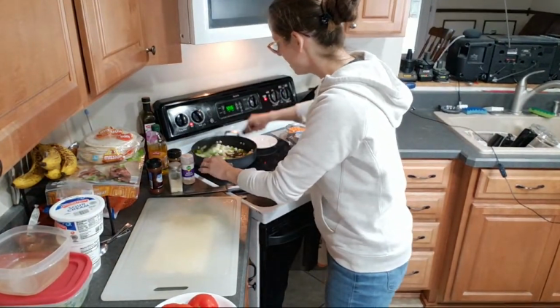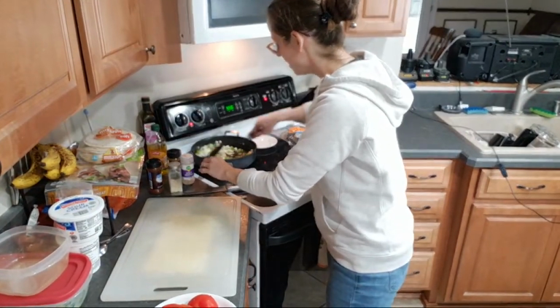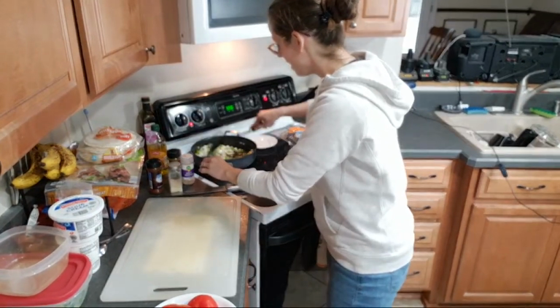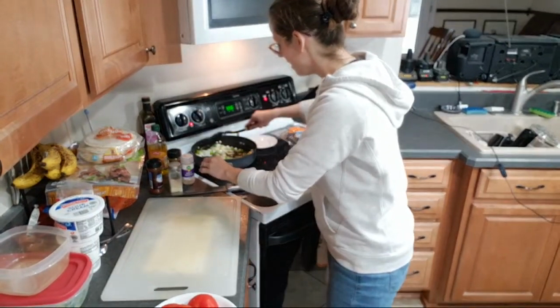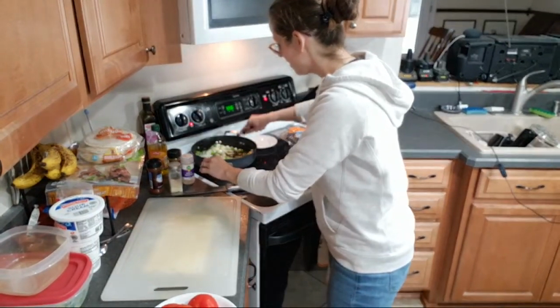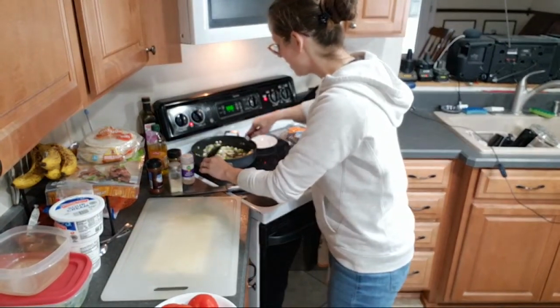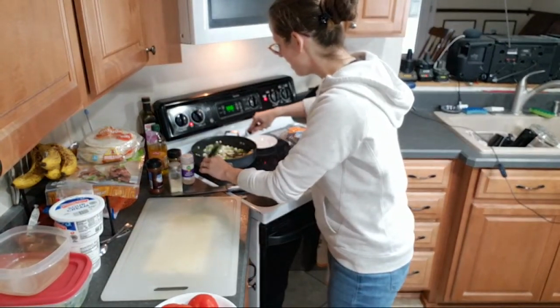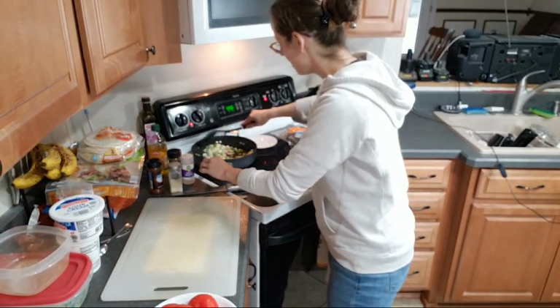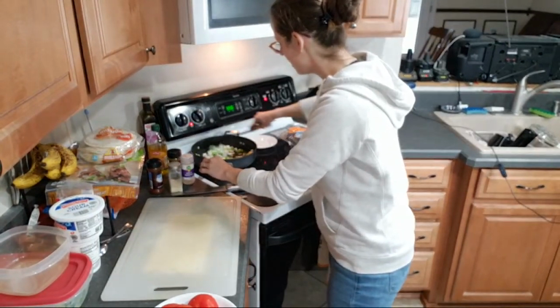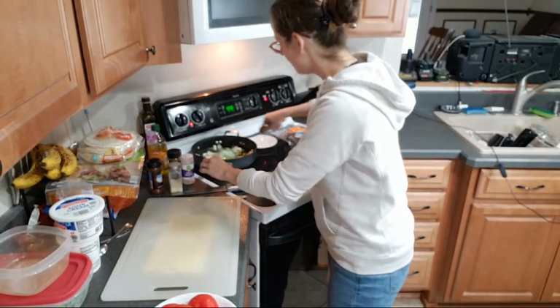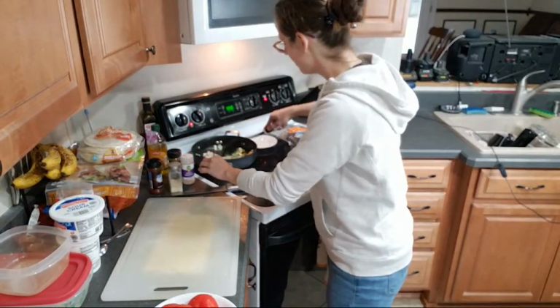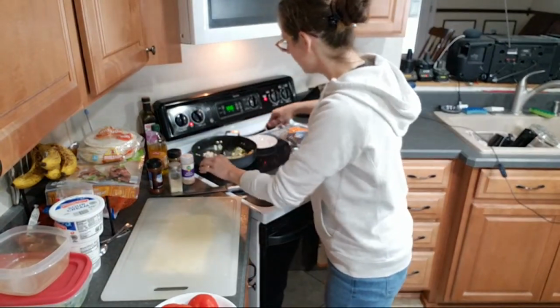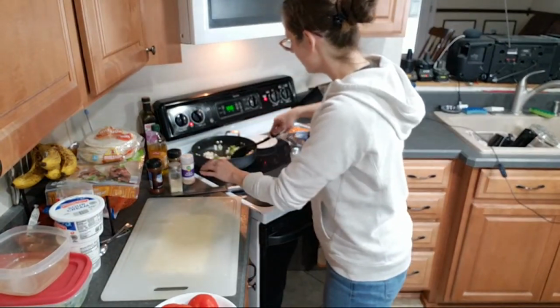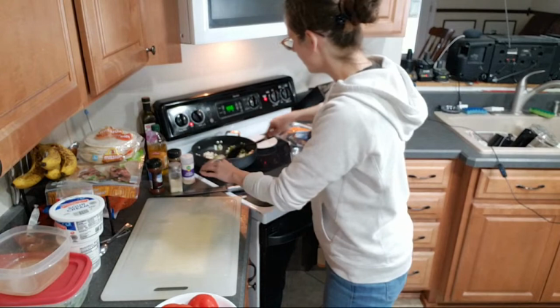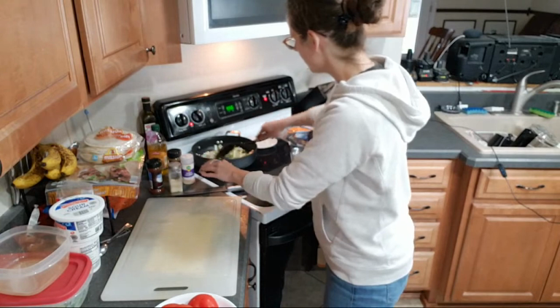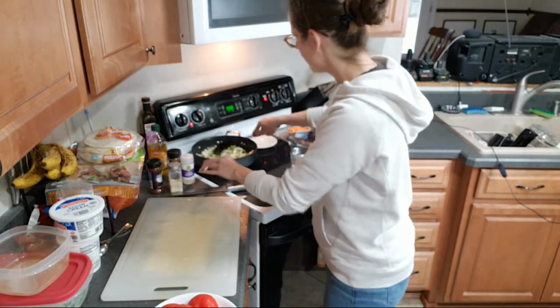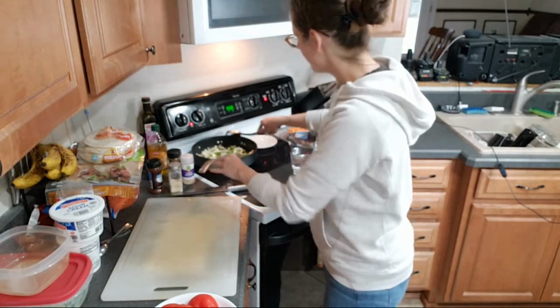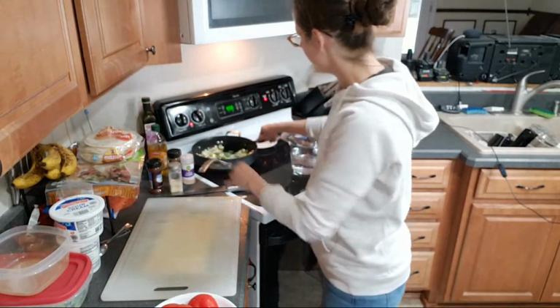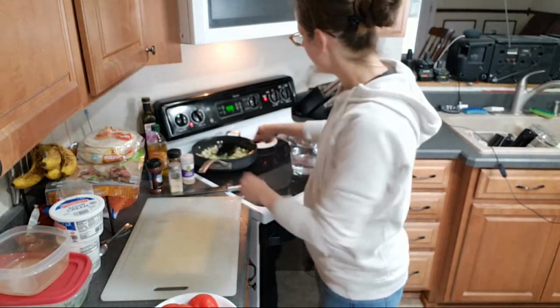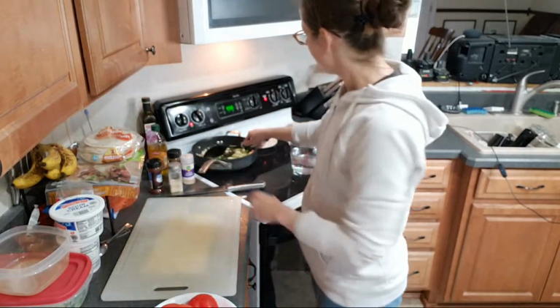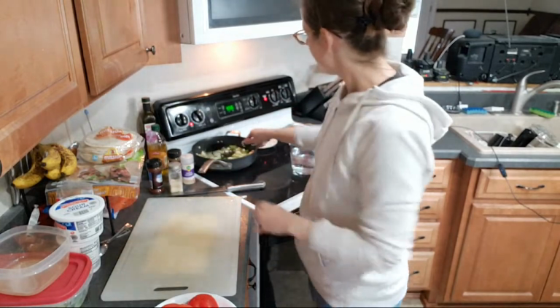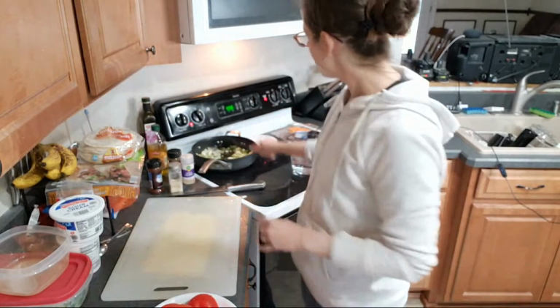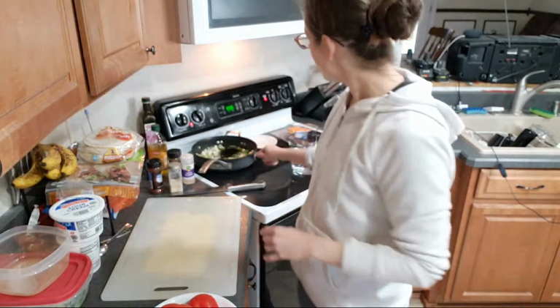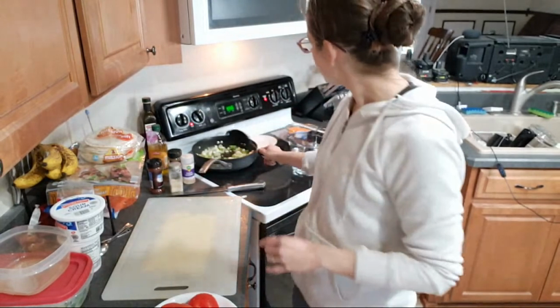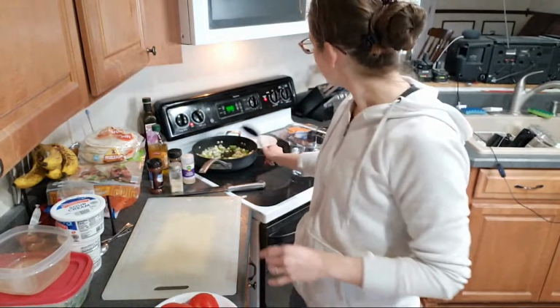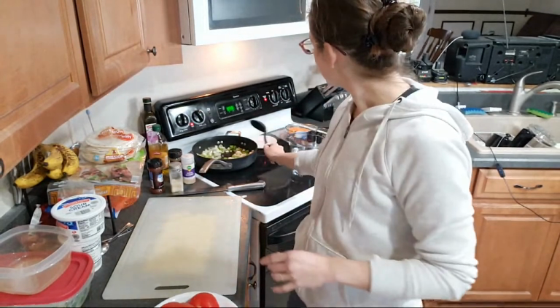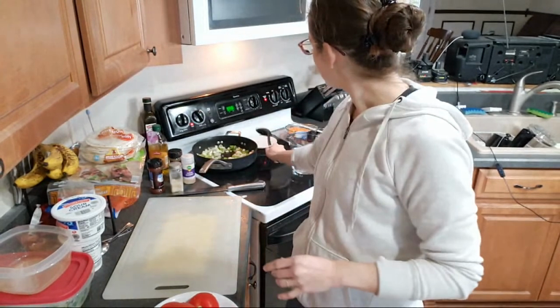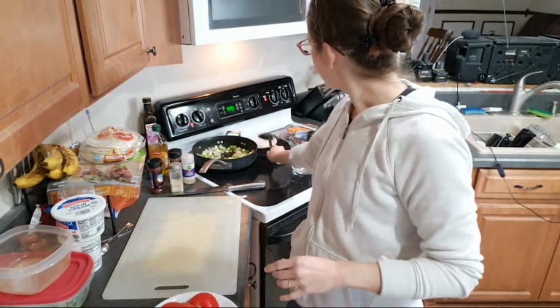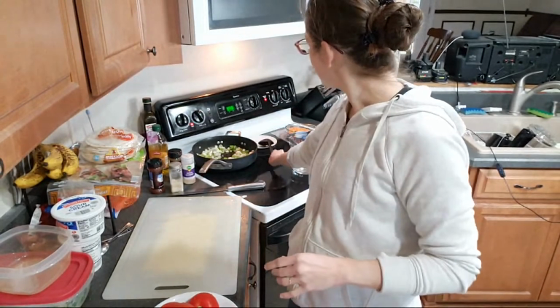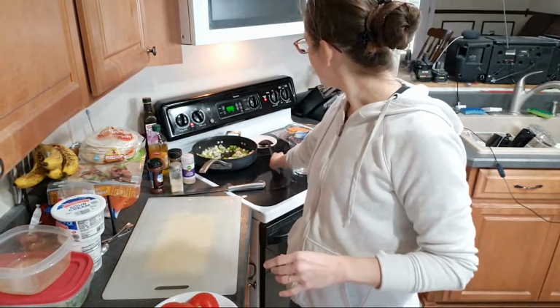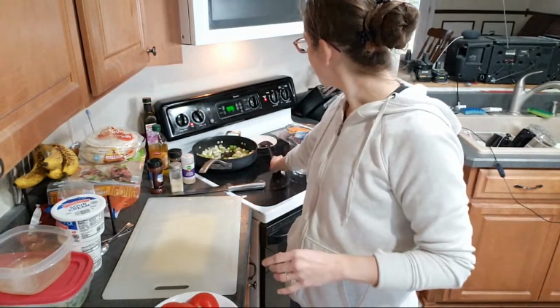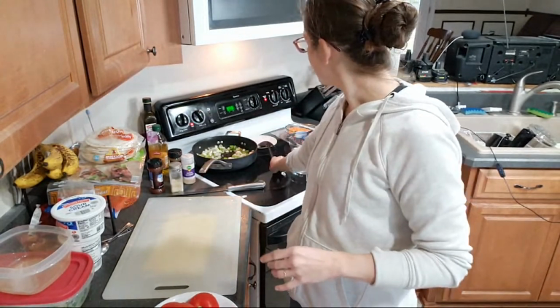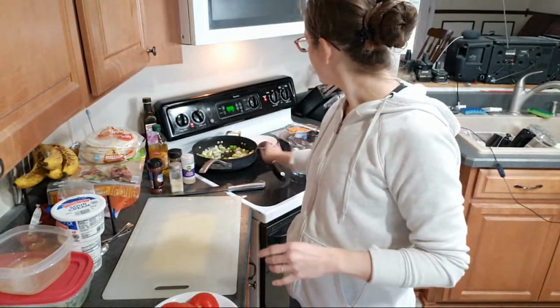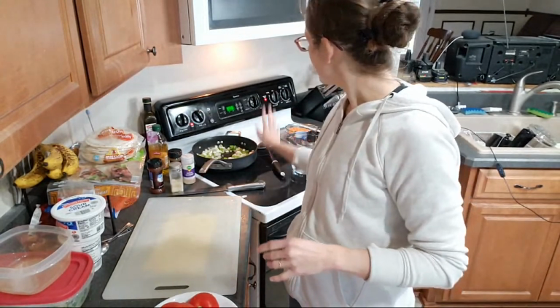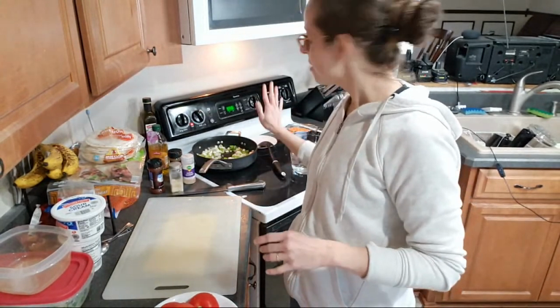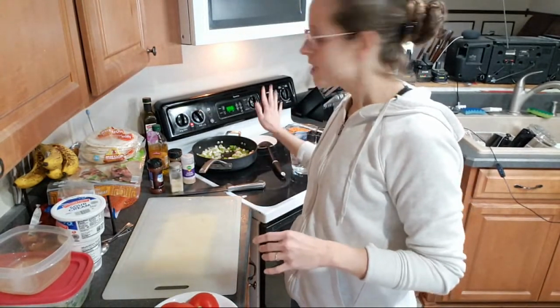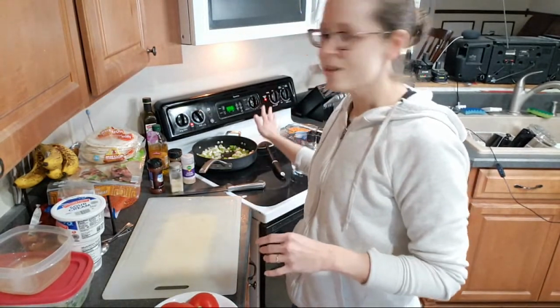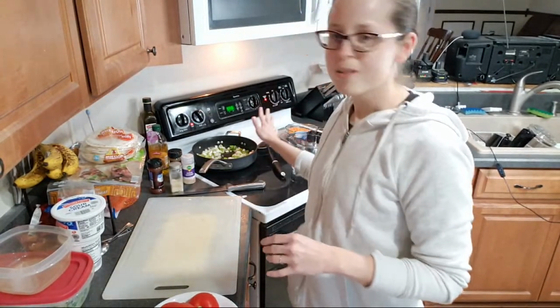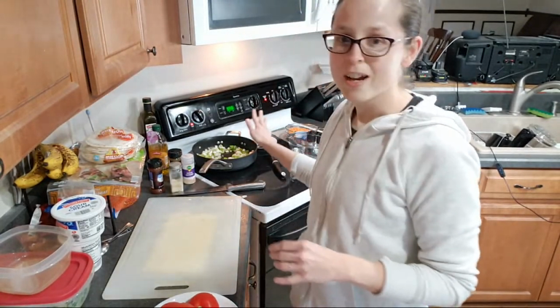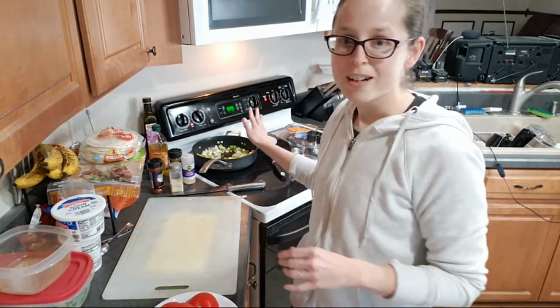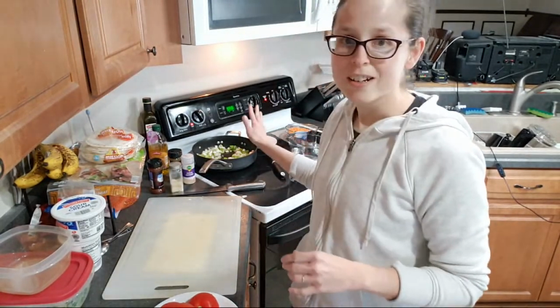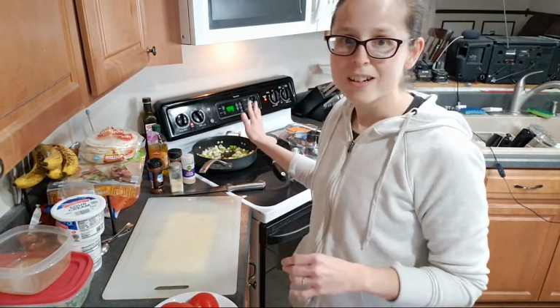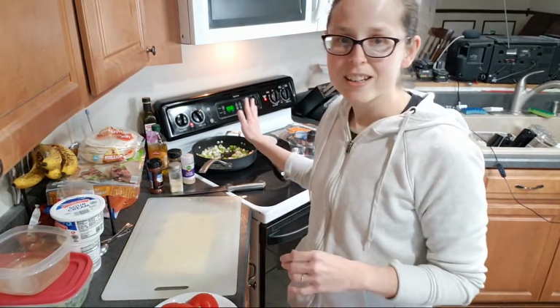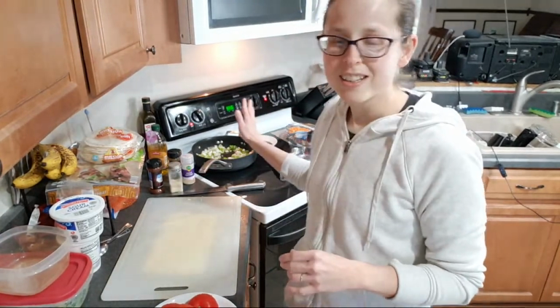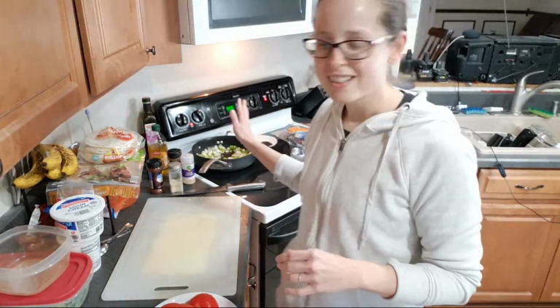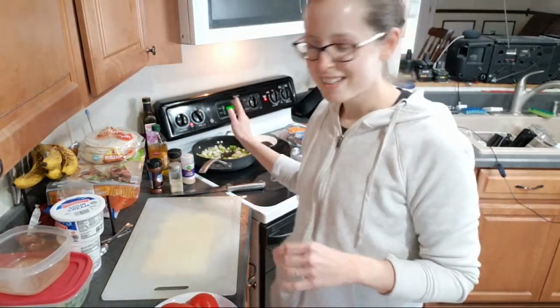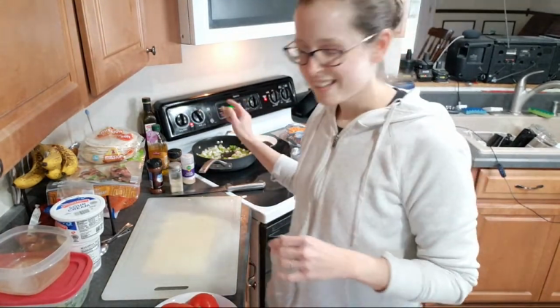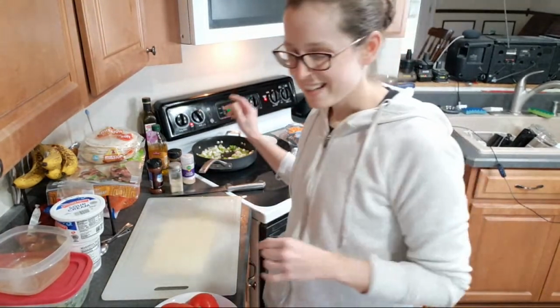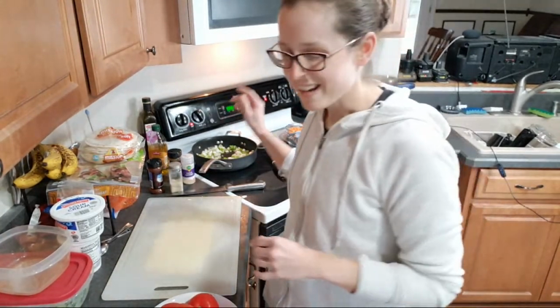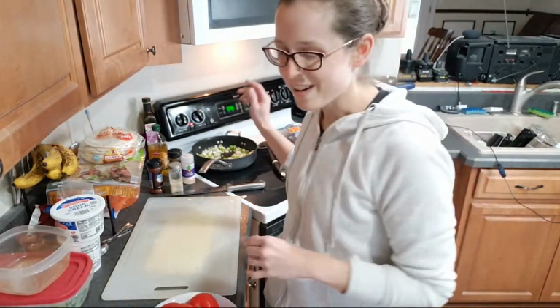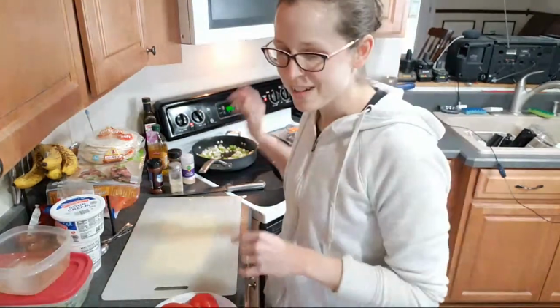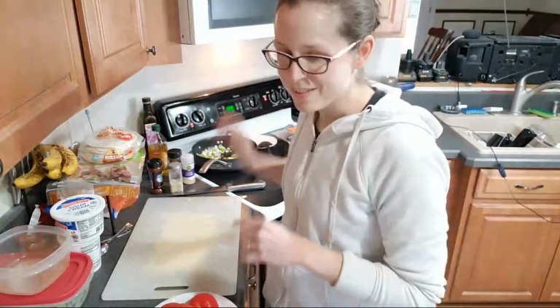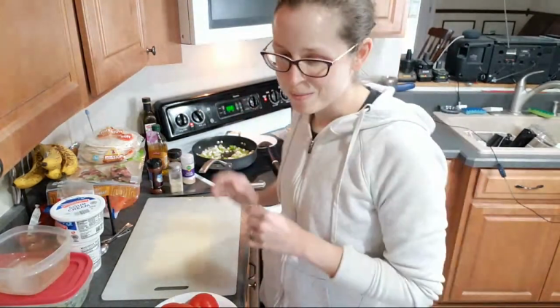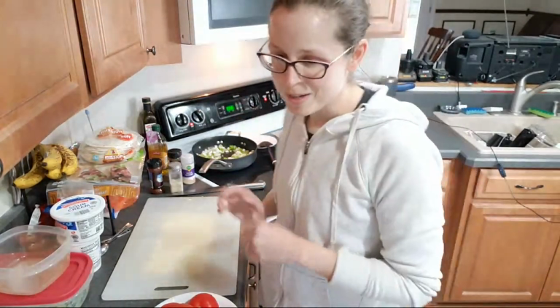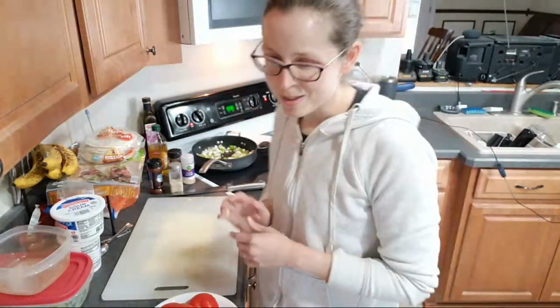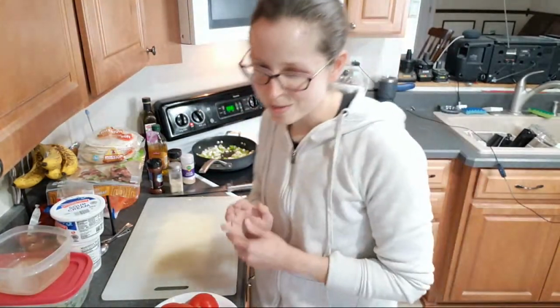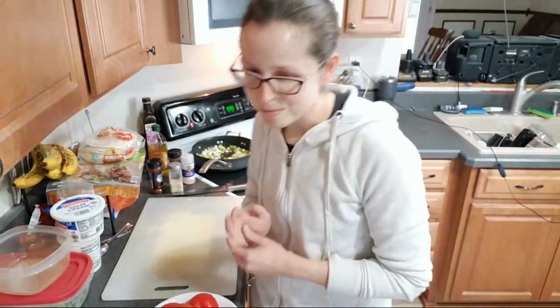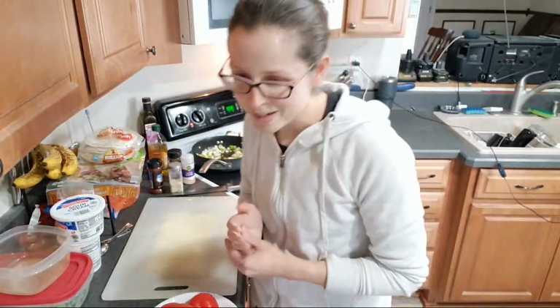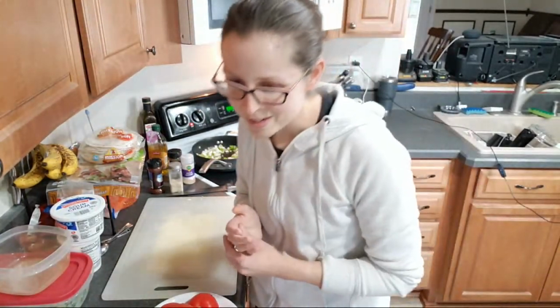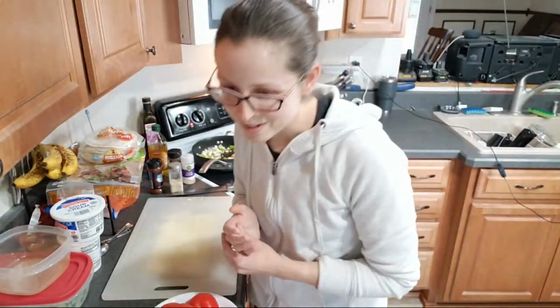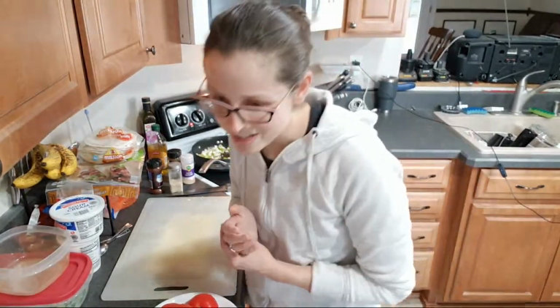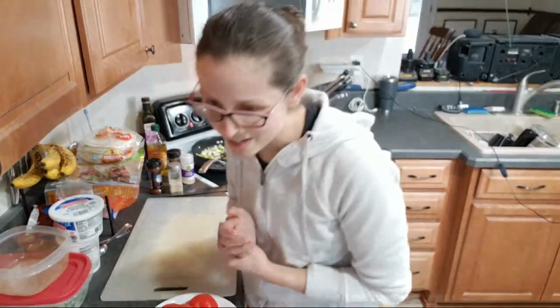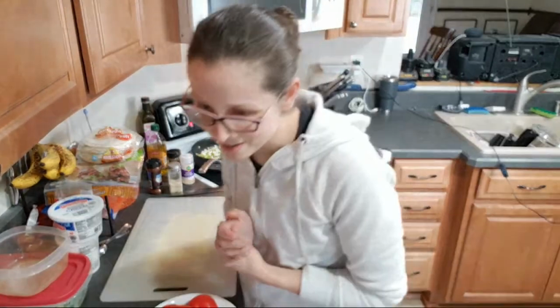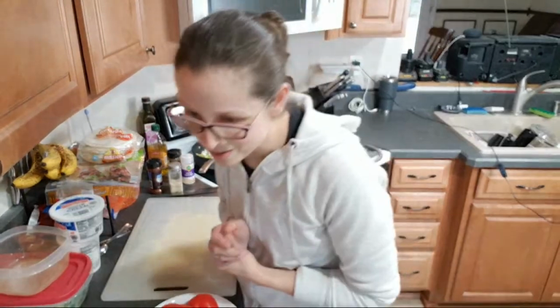The peppers and onions are still kind of cooking. I'll give them another minute or so.